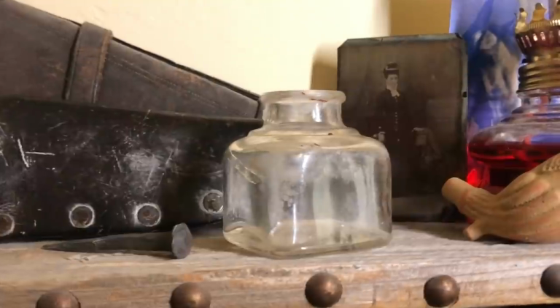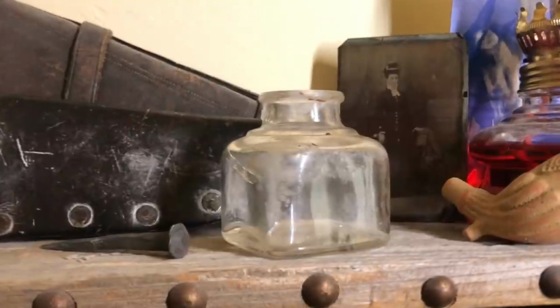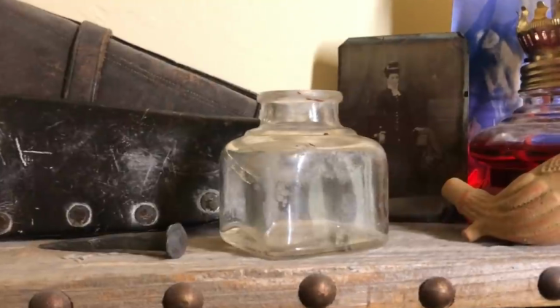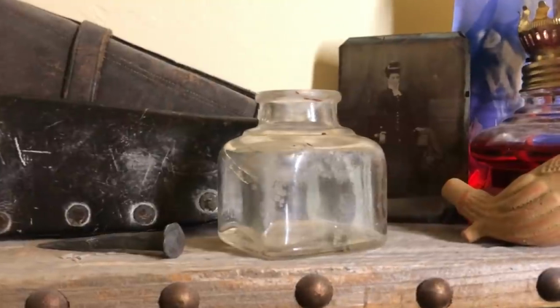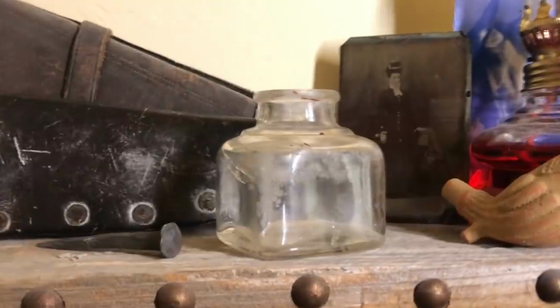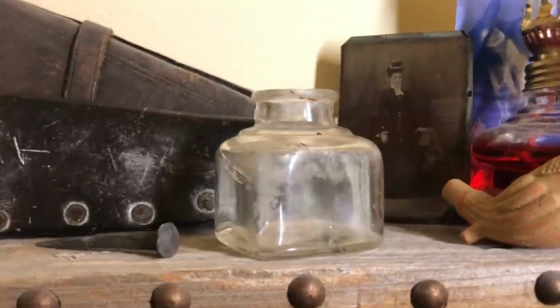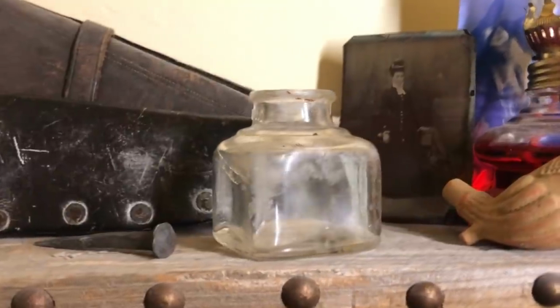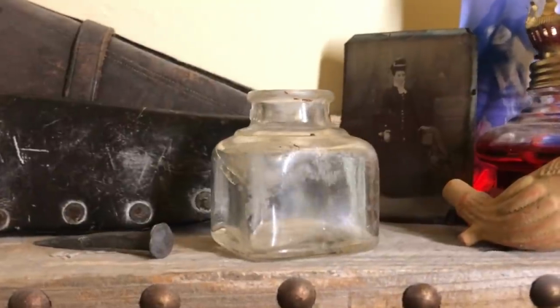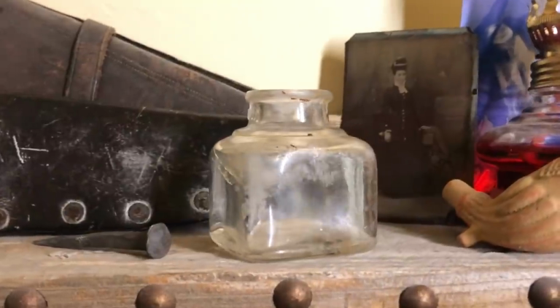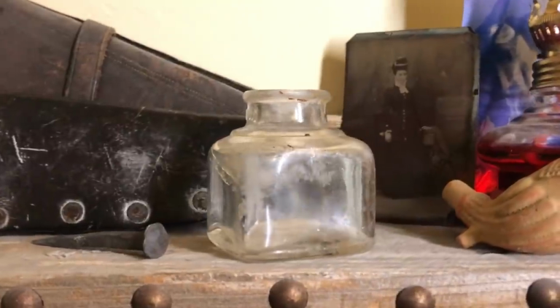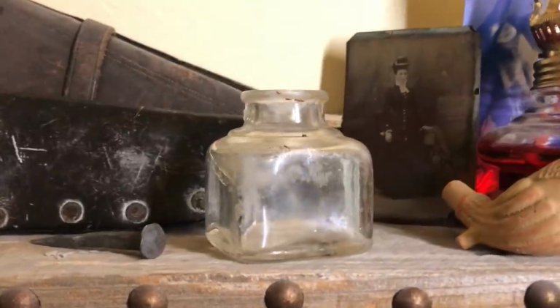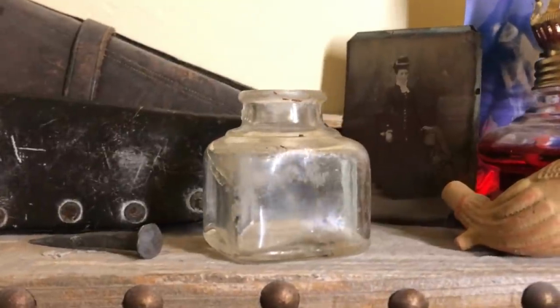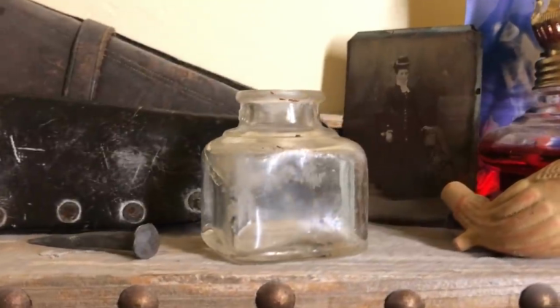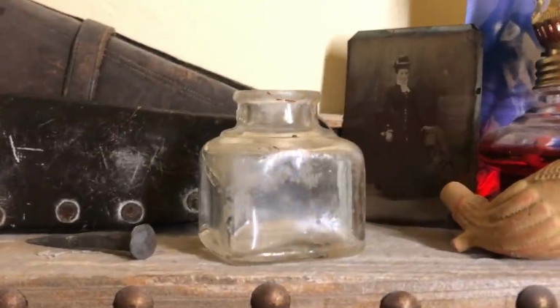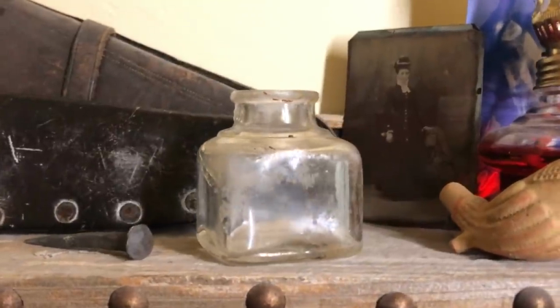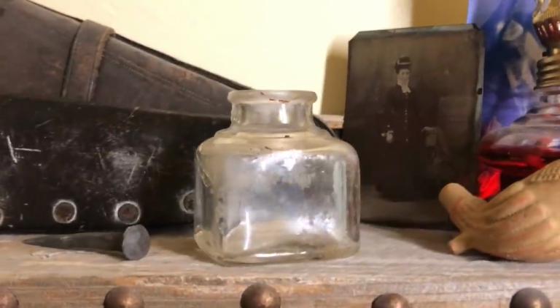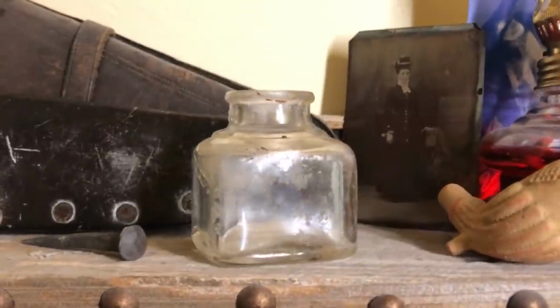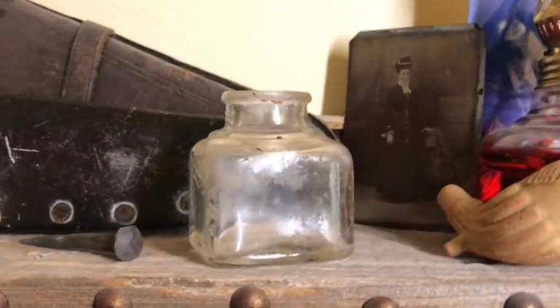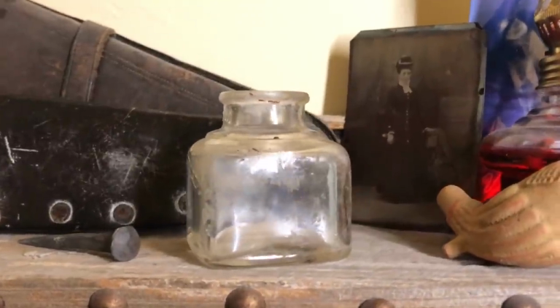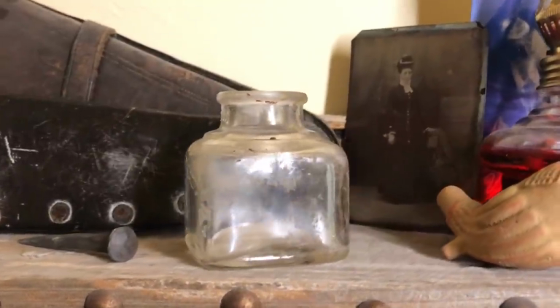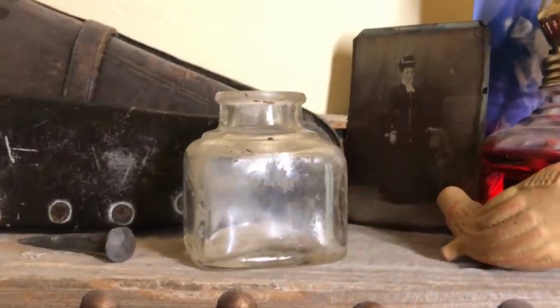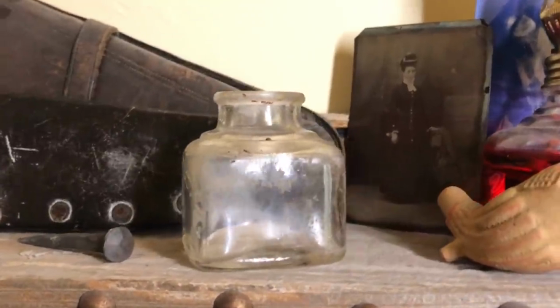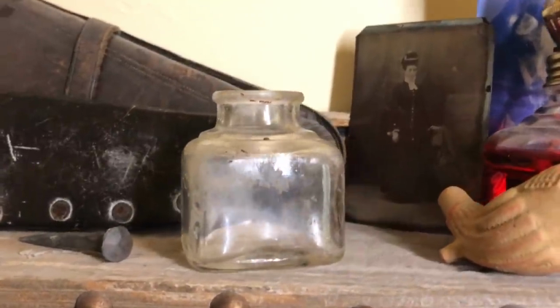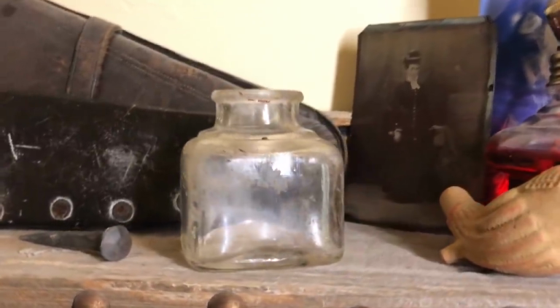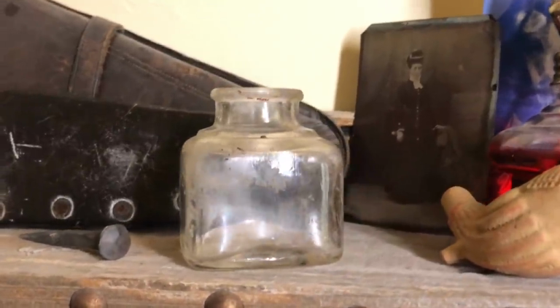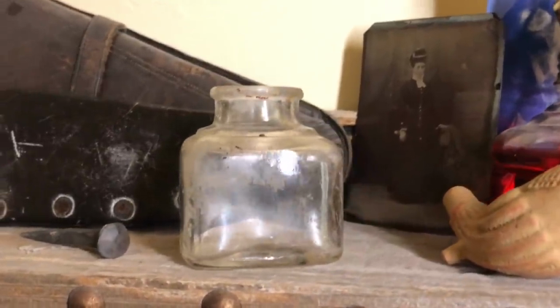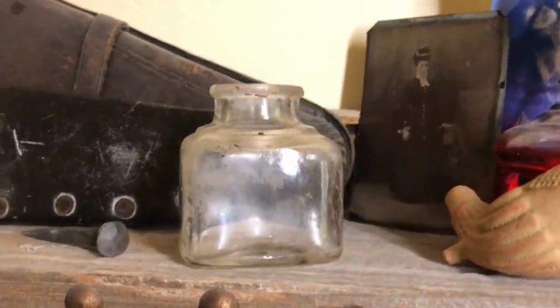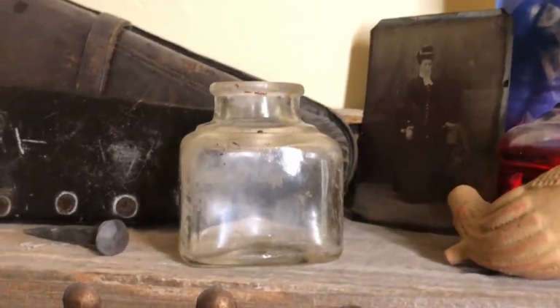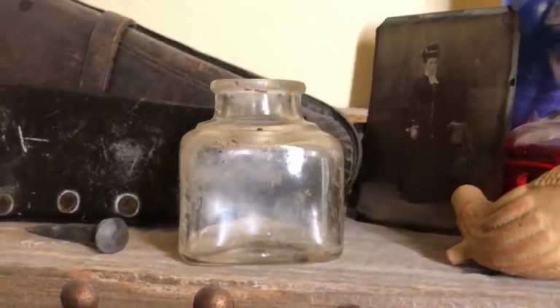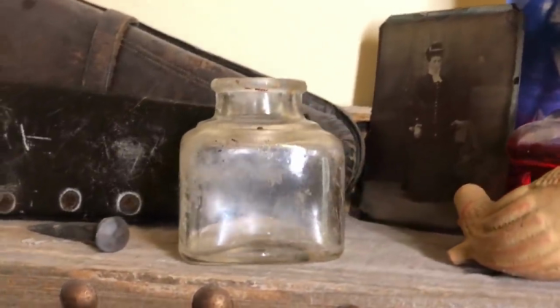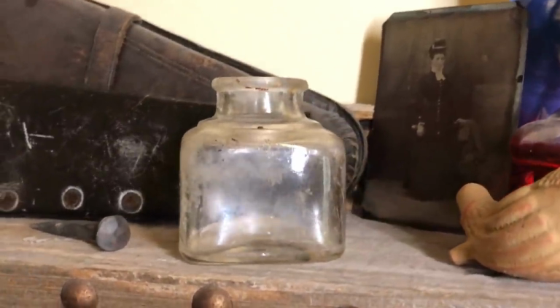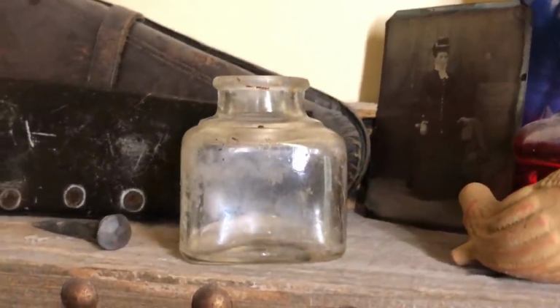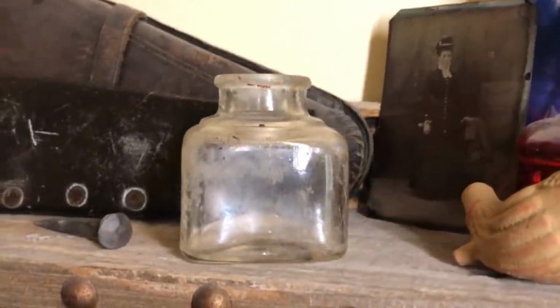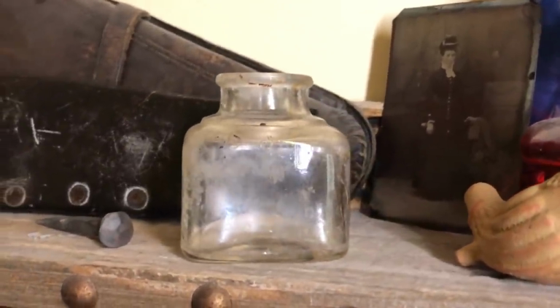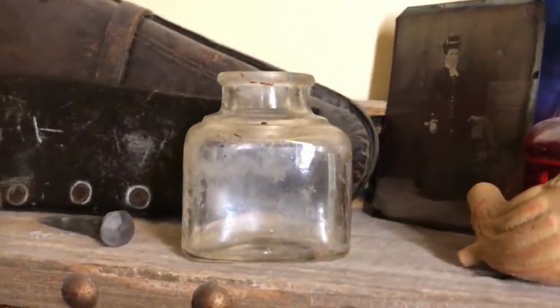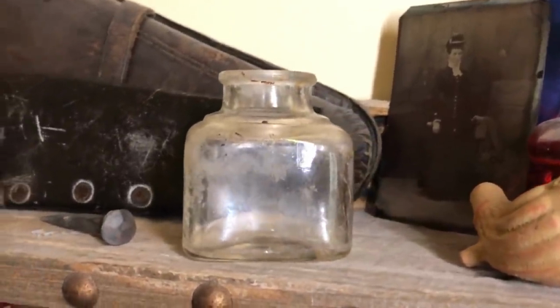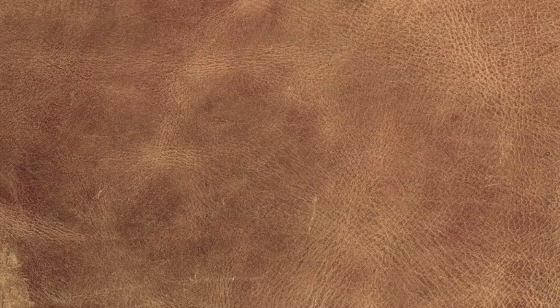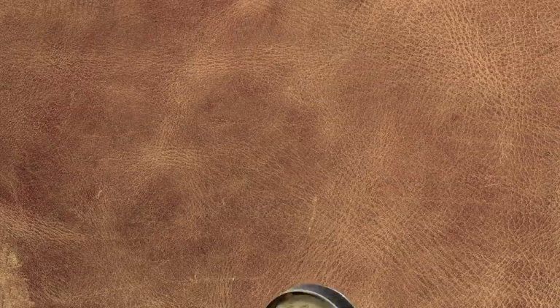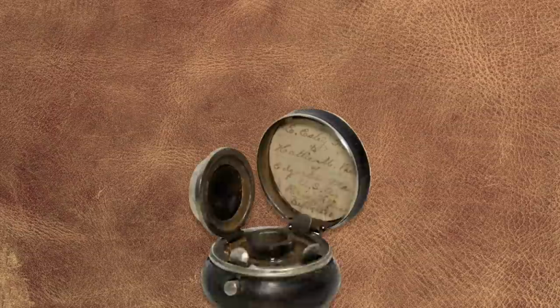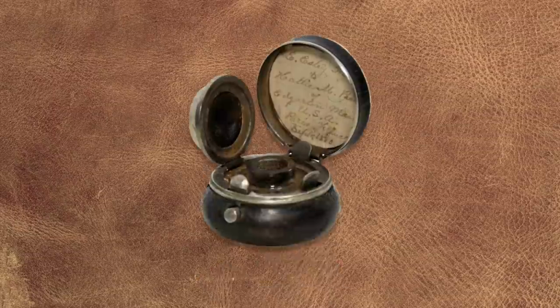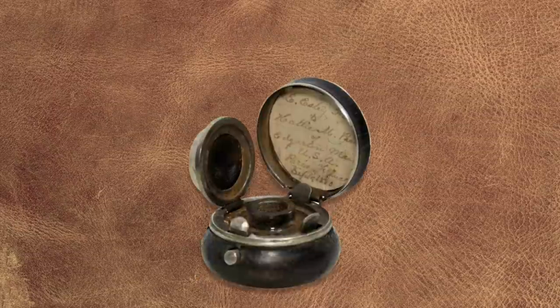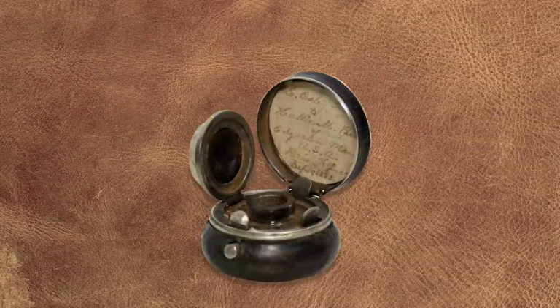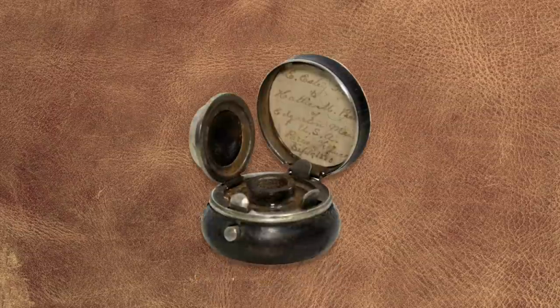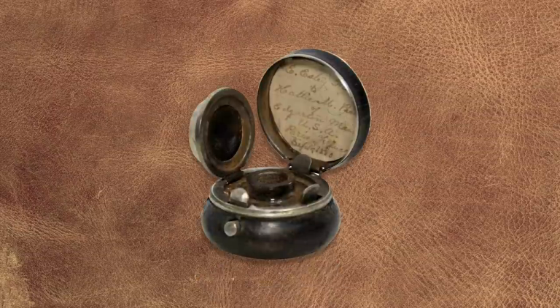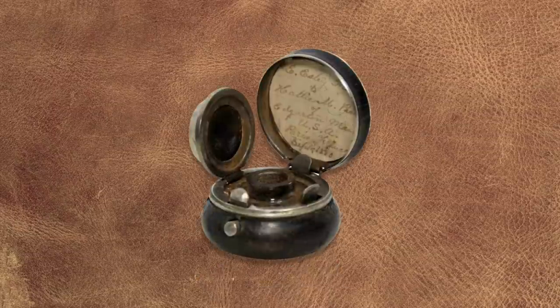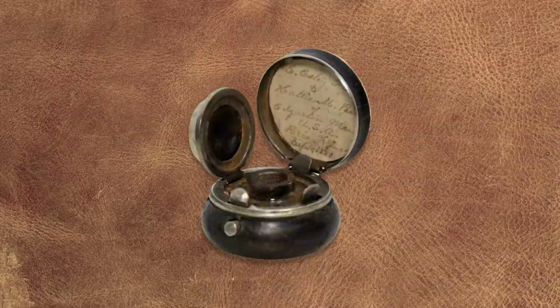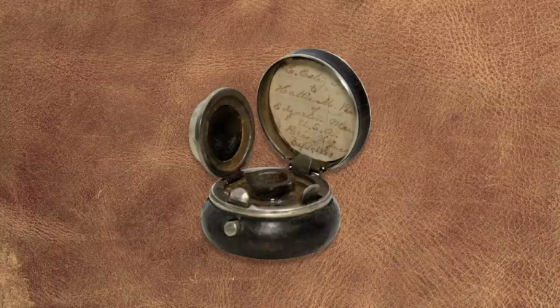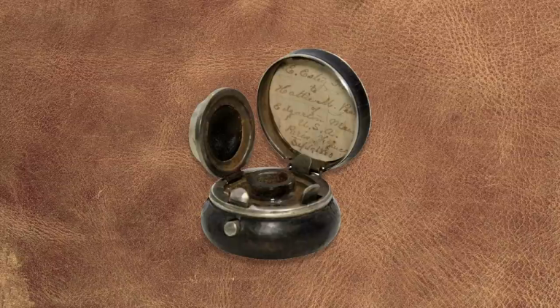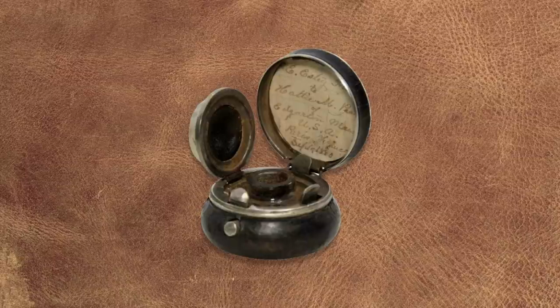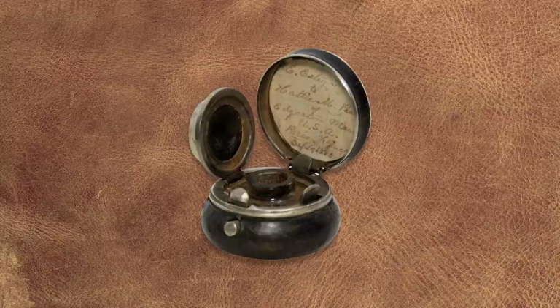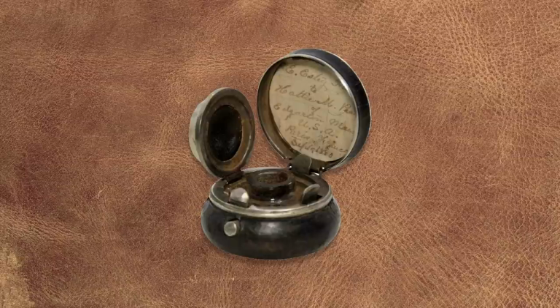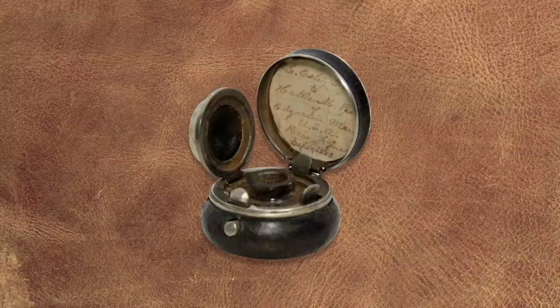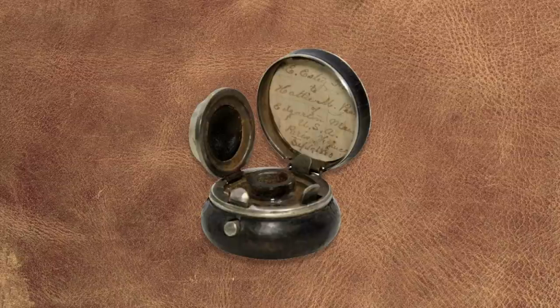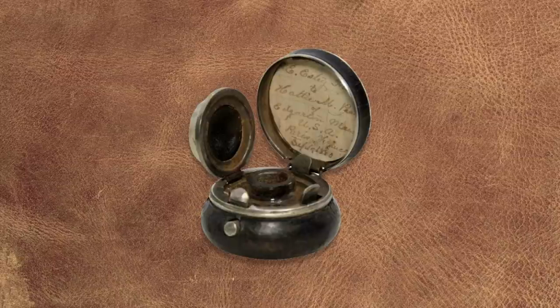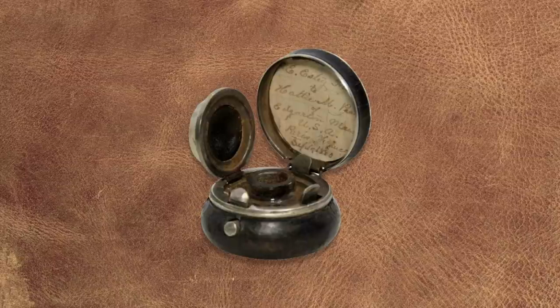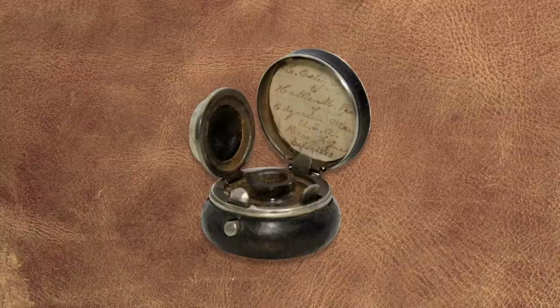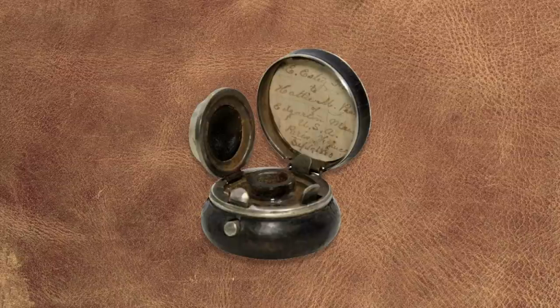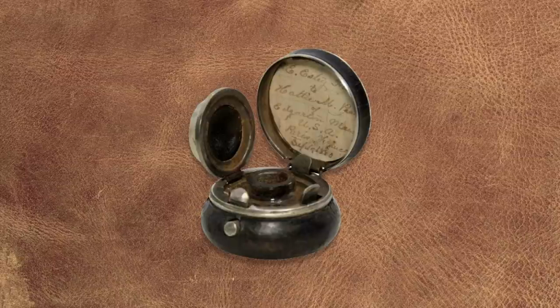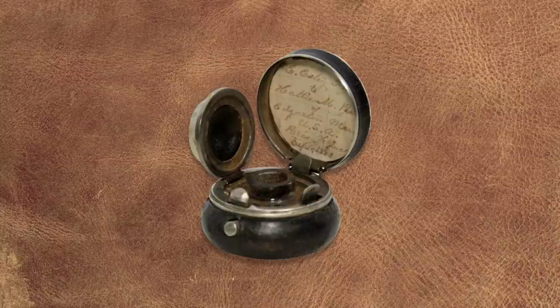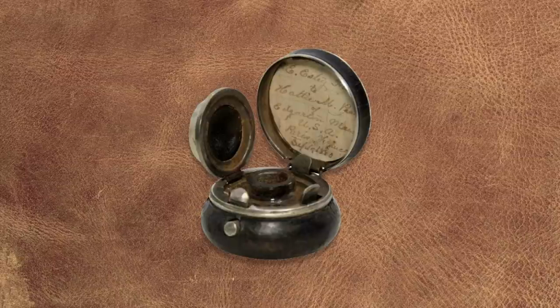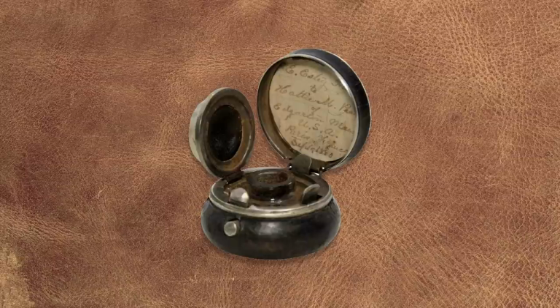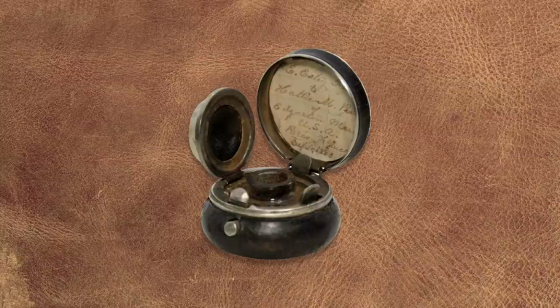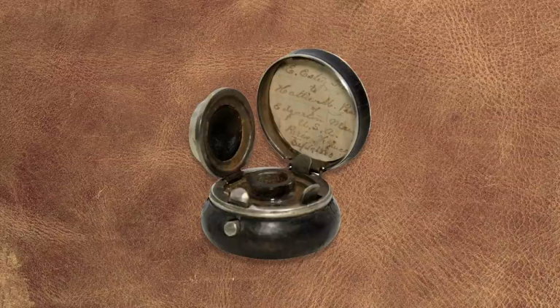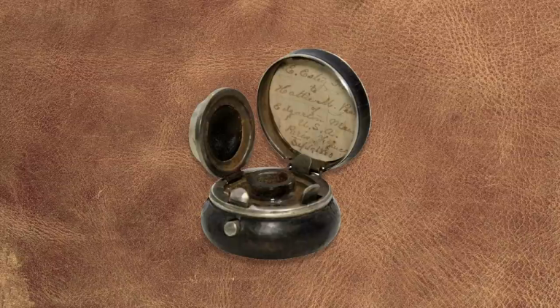There was that cool glass inkwell that you would see on a desk in an office, and for those traveling there was a more portable one with a rubber seal.